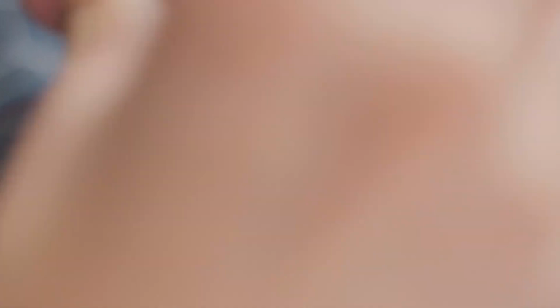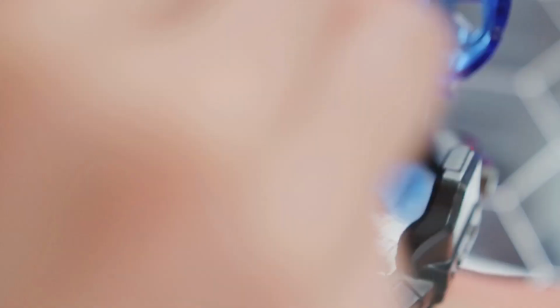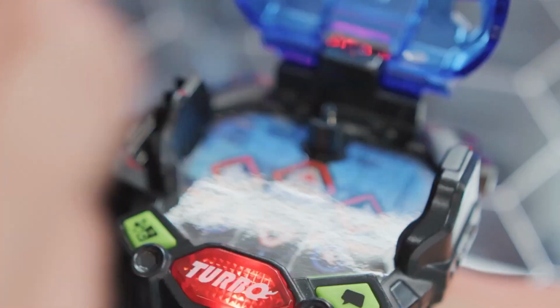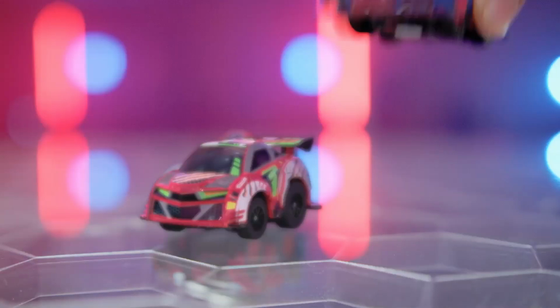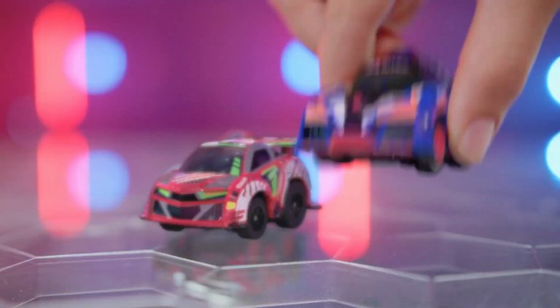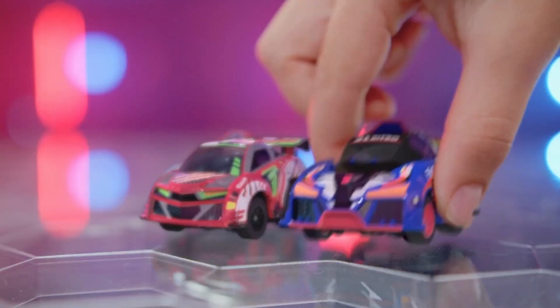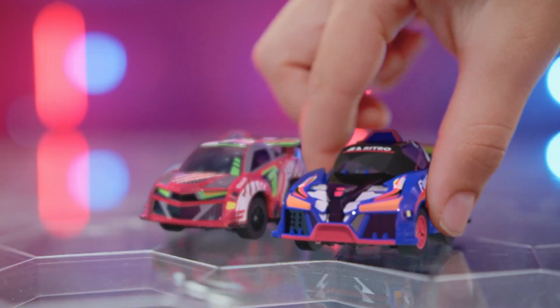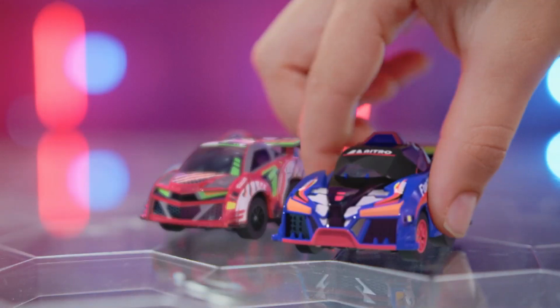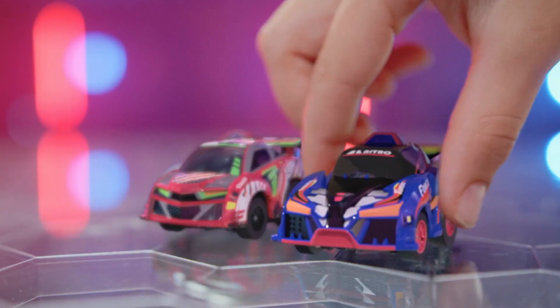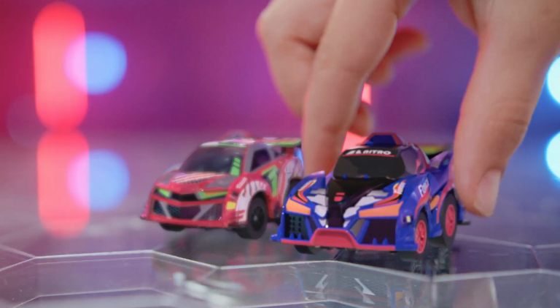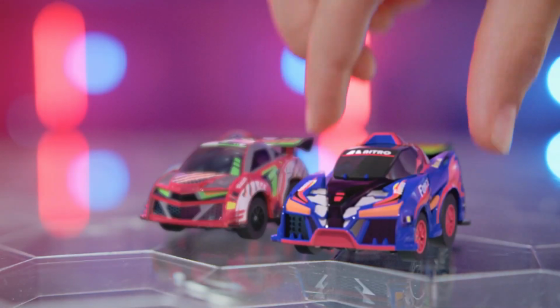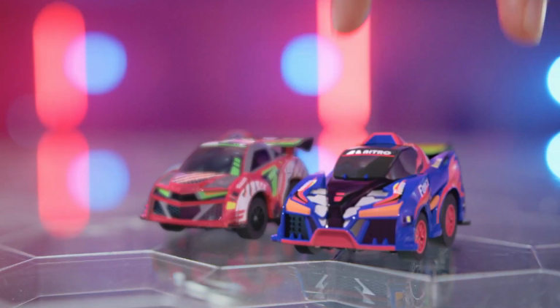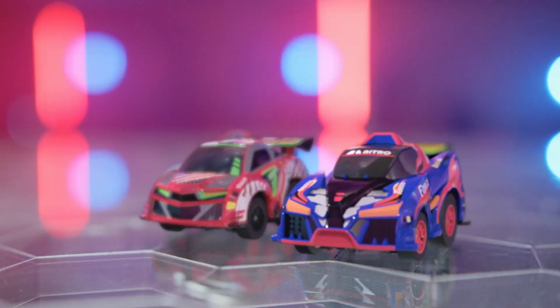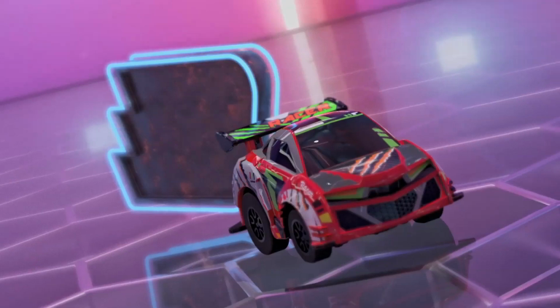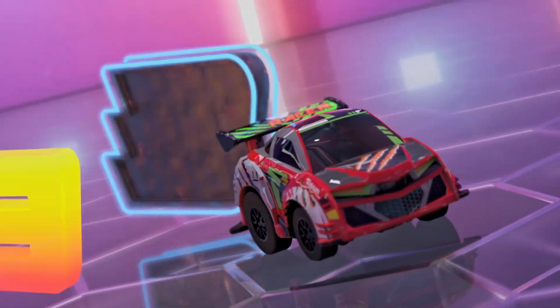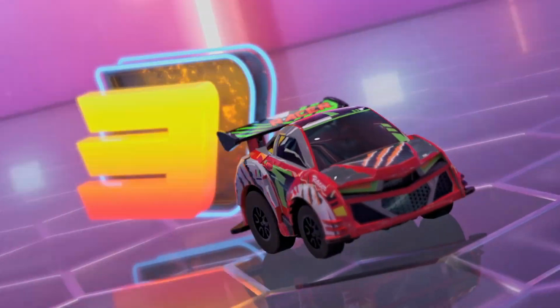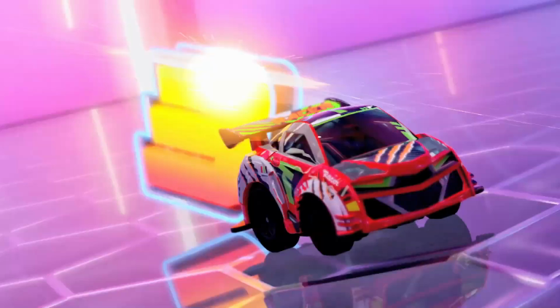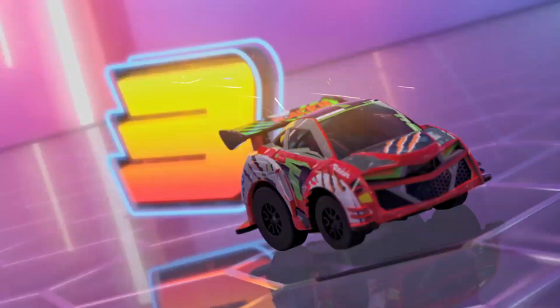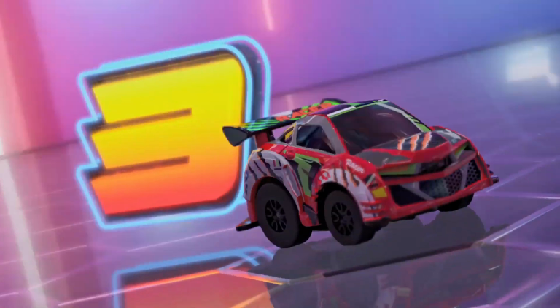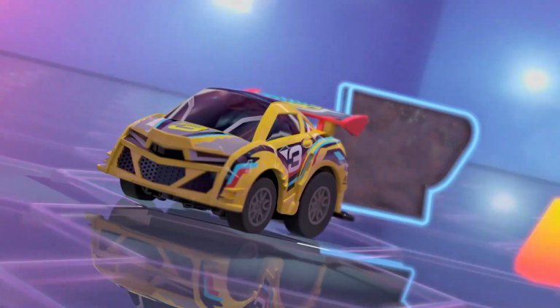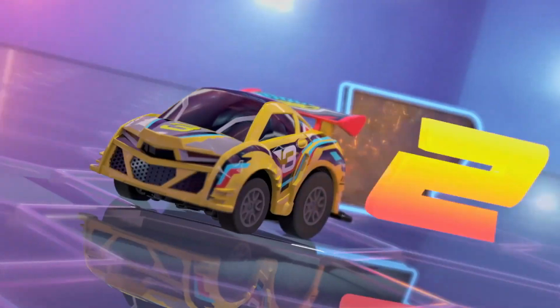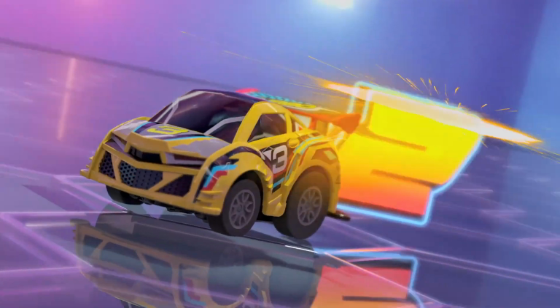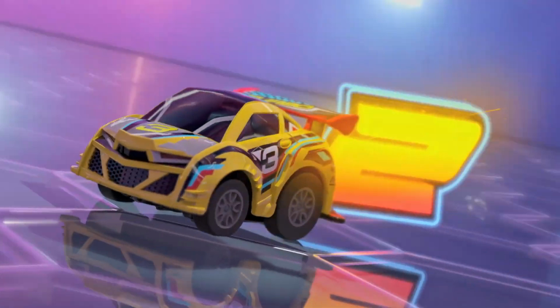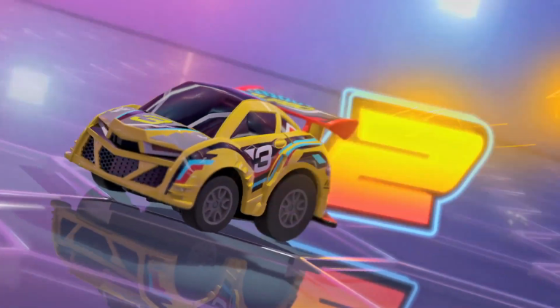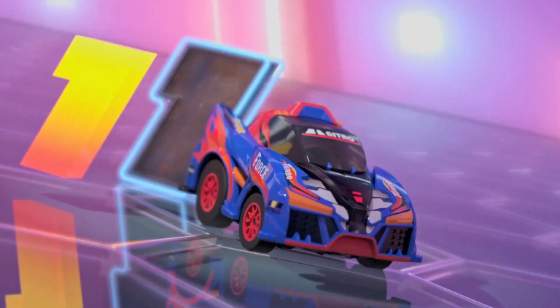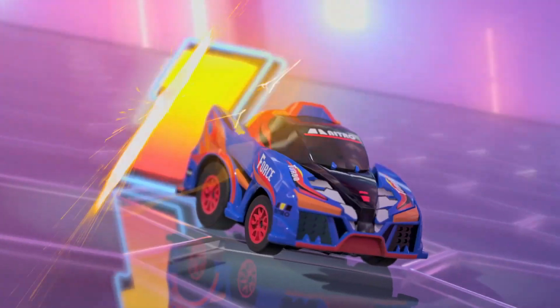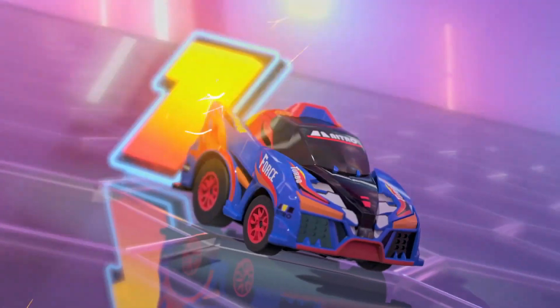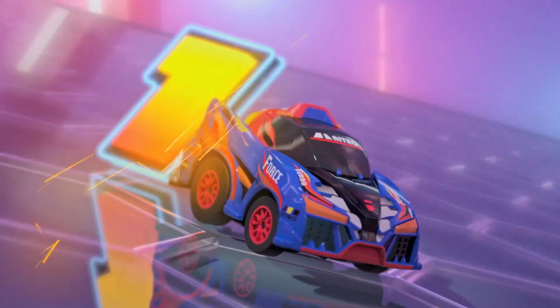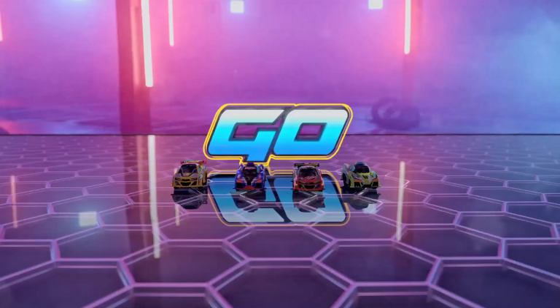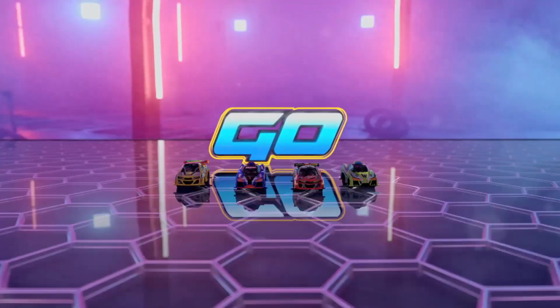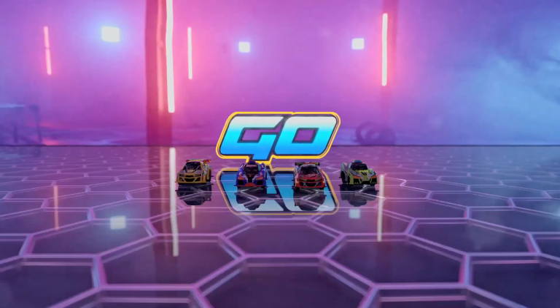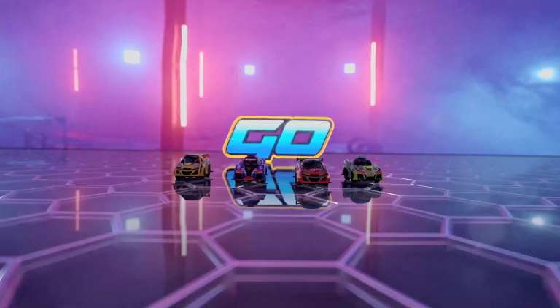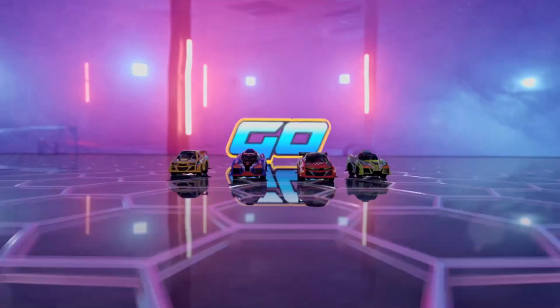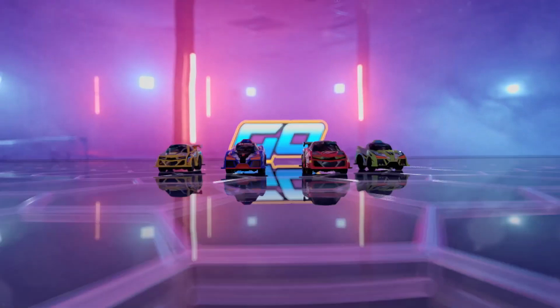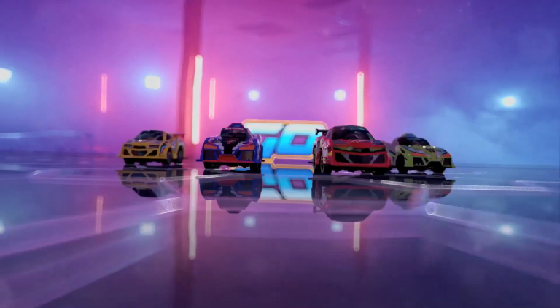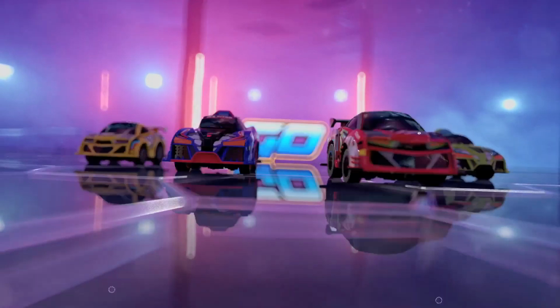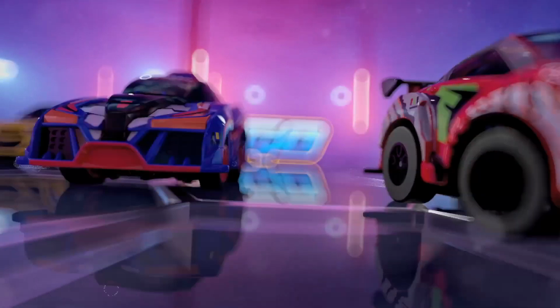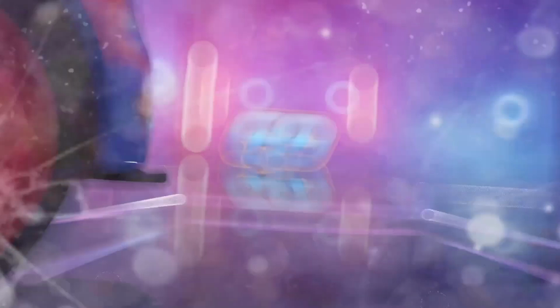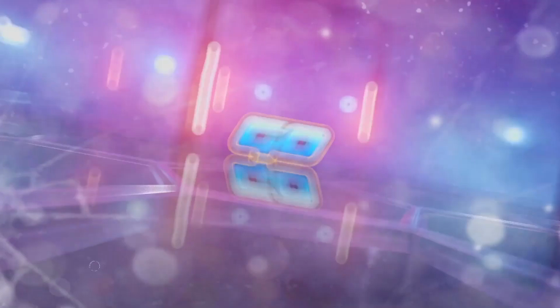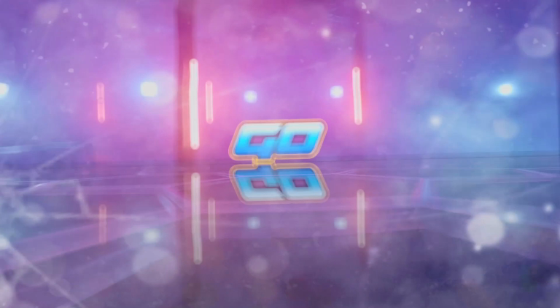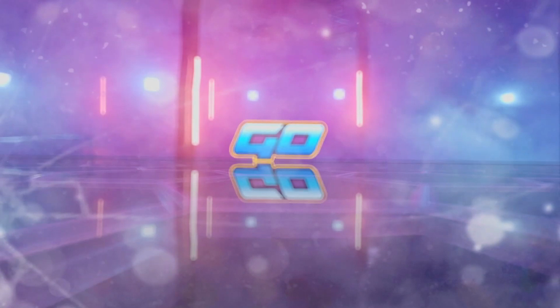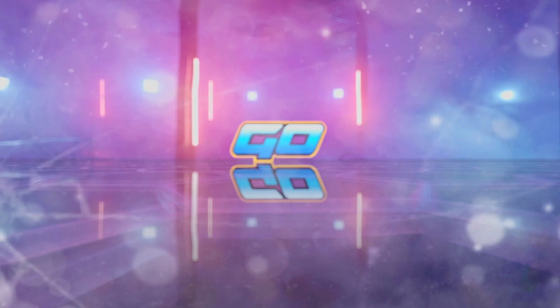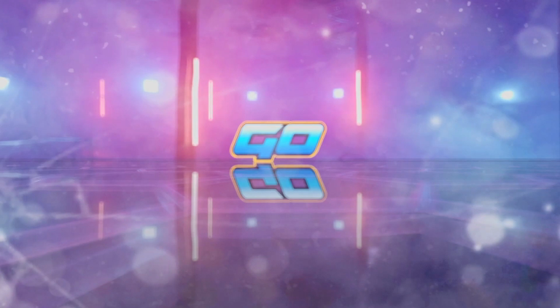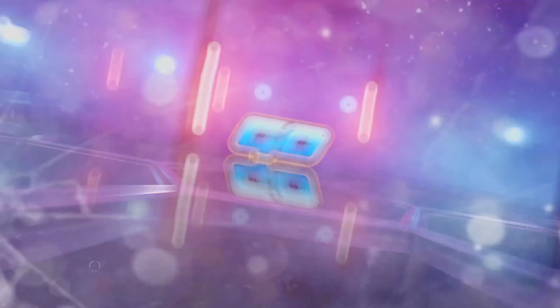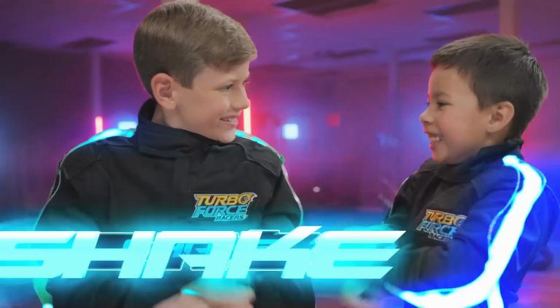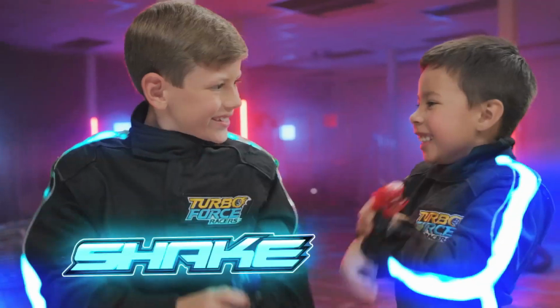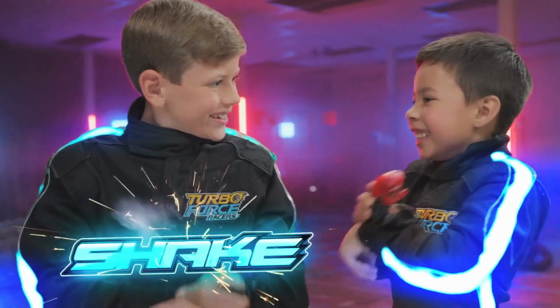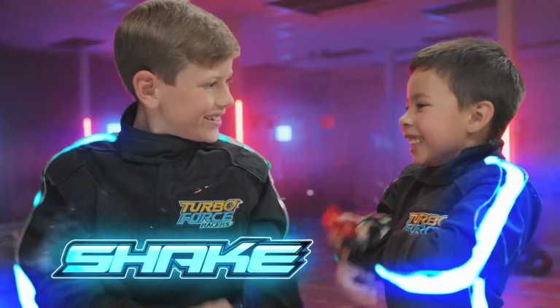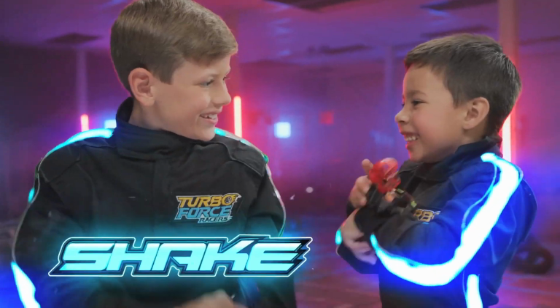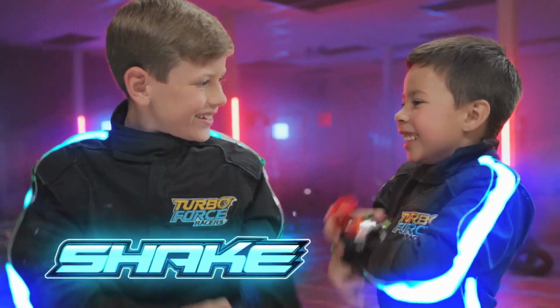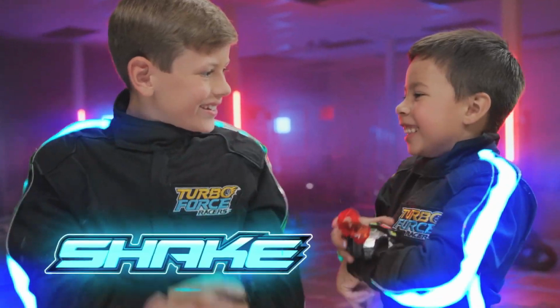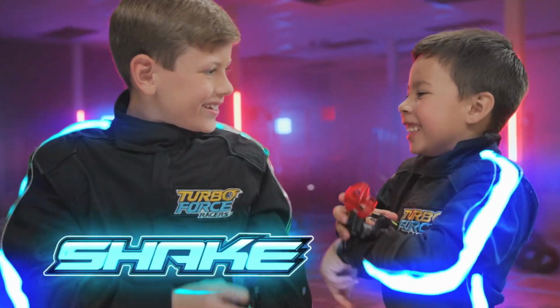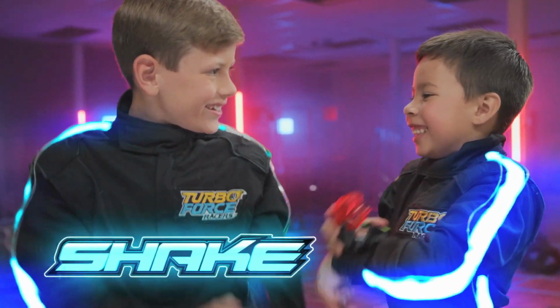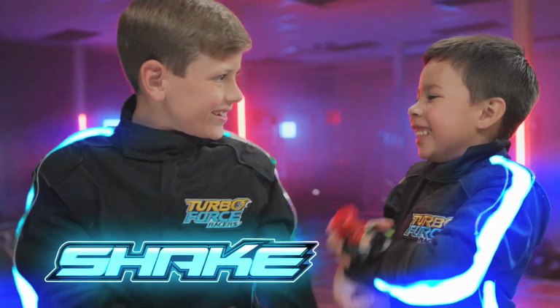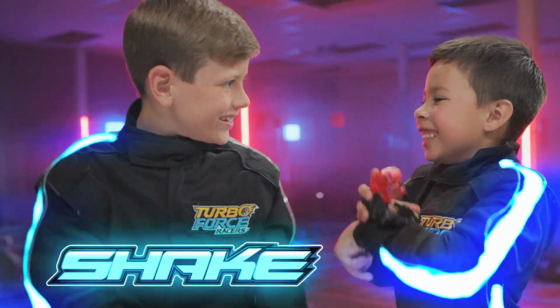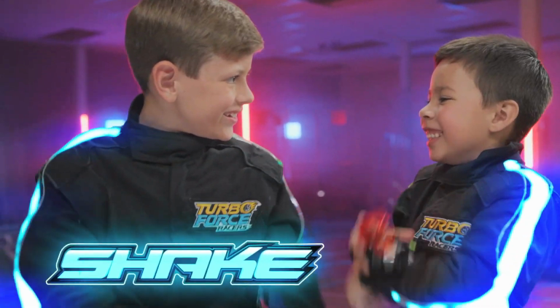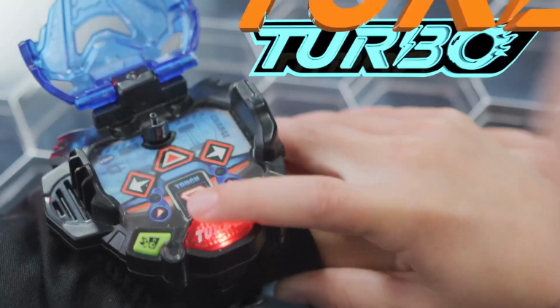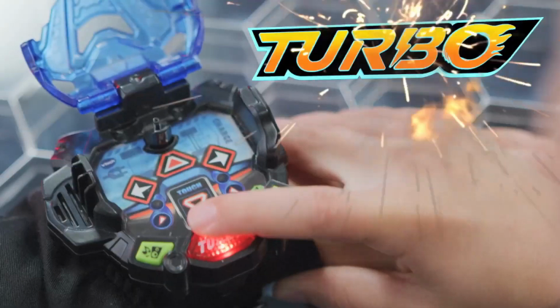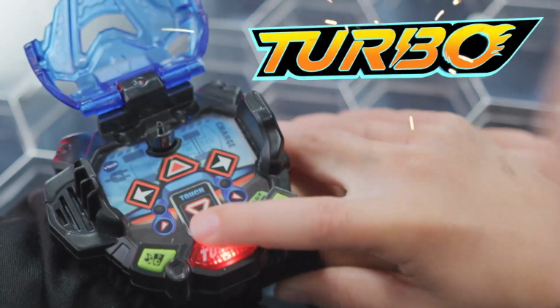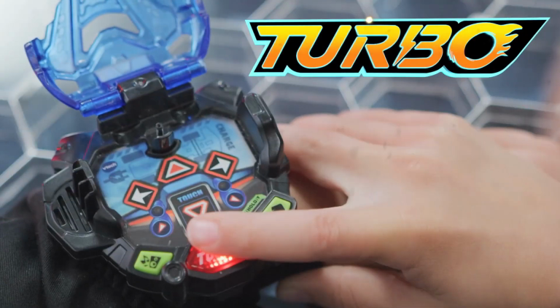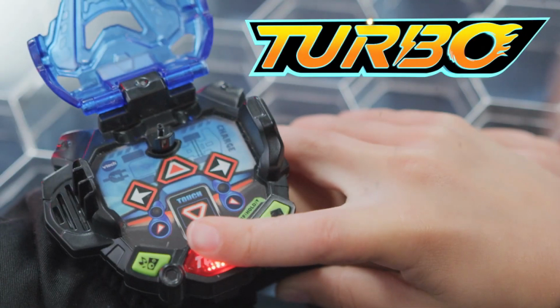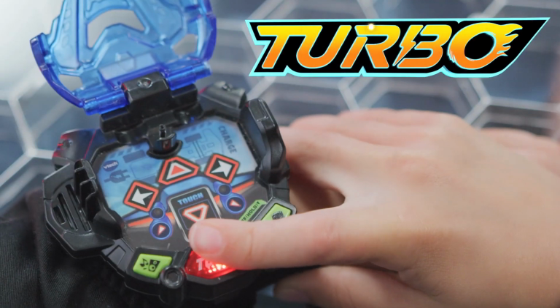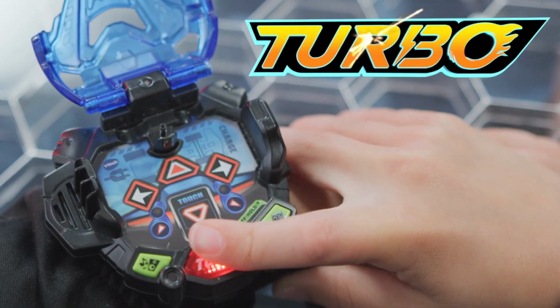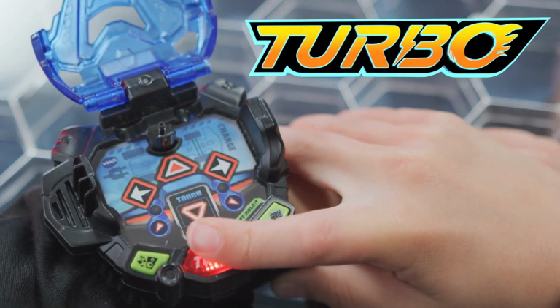Fire up the engine. 3, 2, 1, go. Shake to charge the turbo. Go.